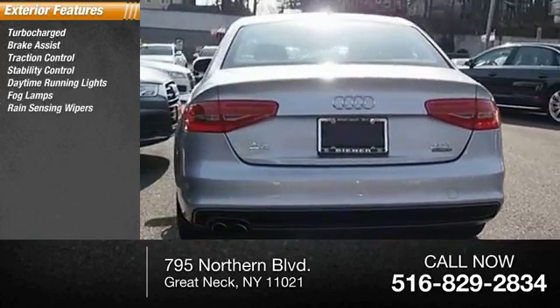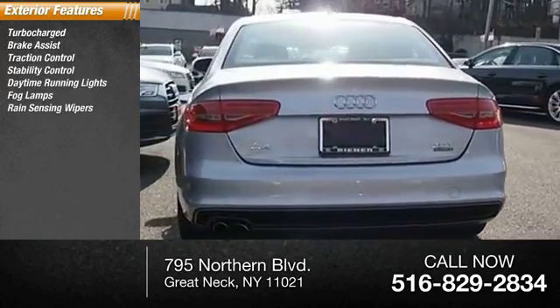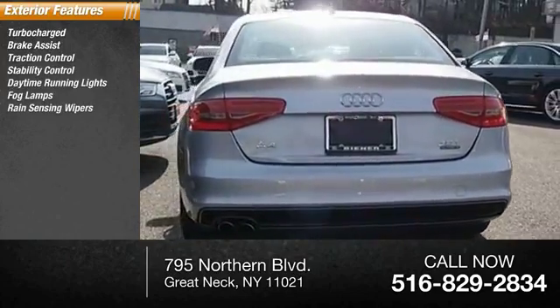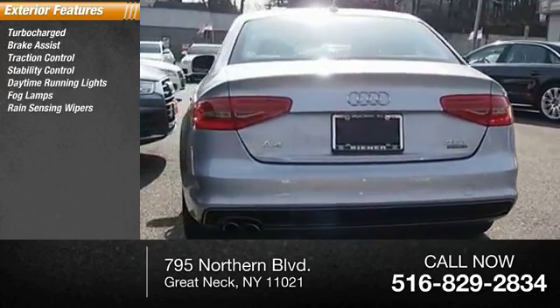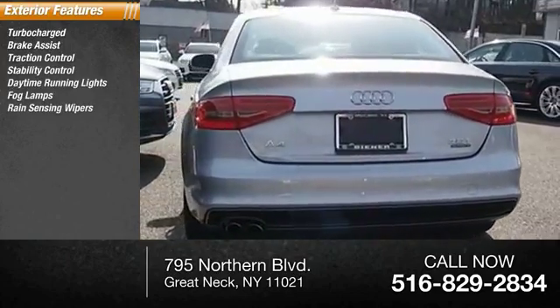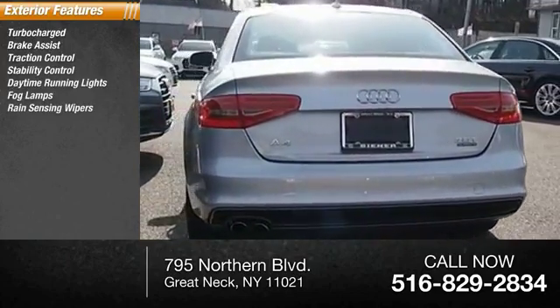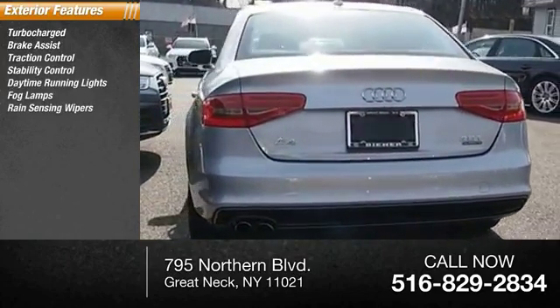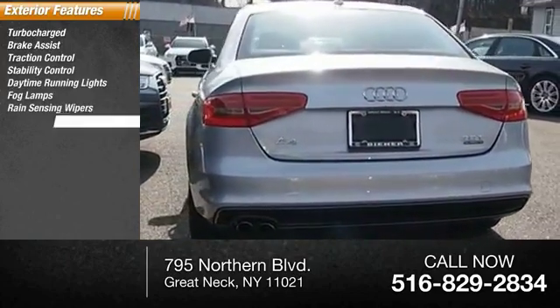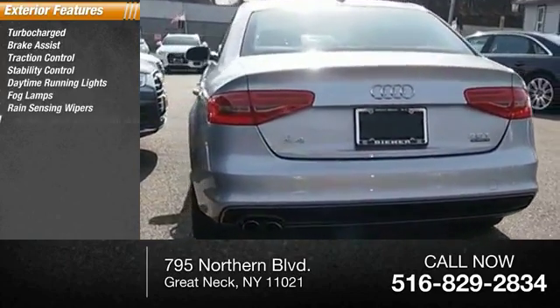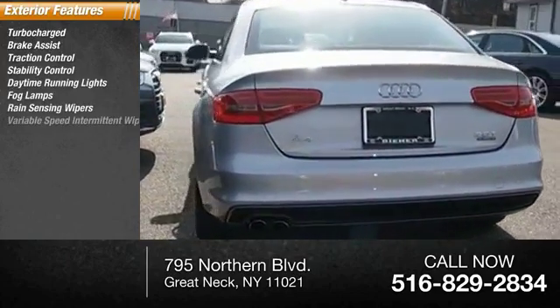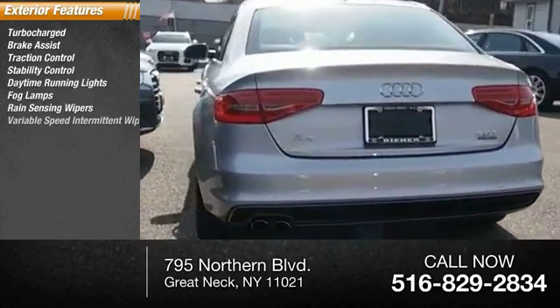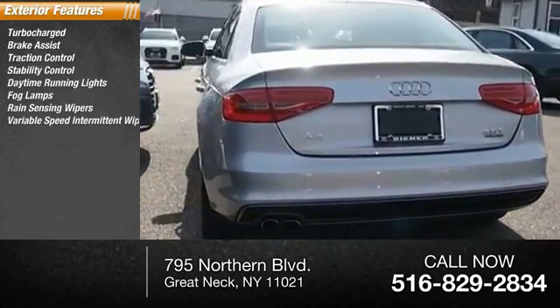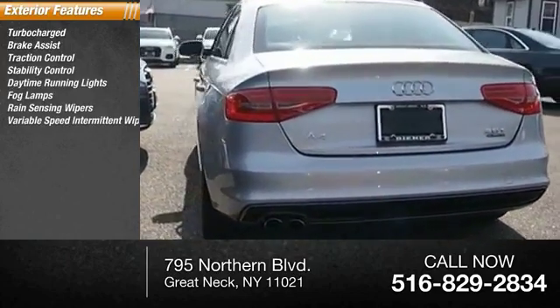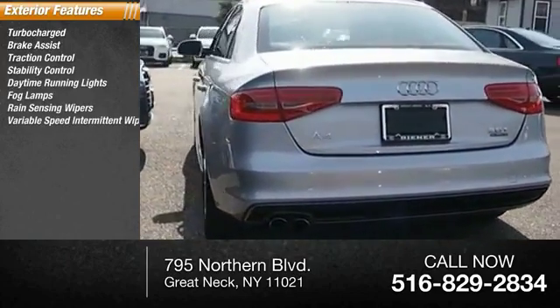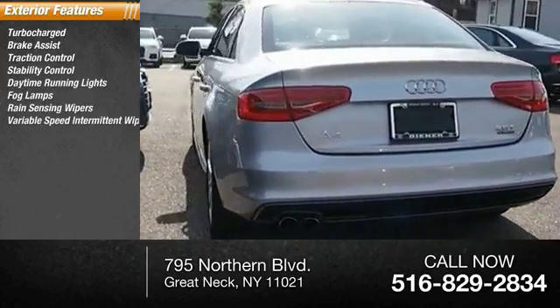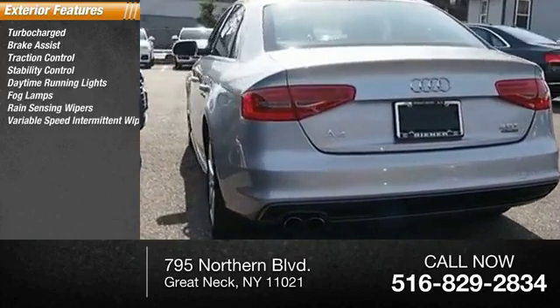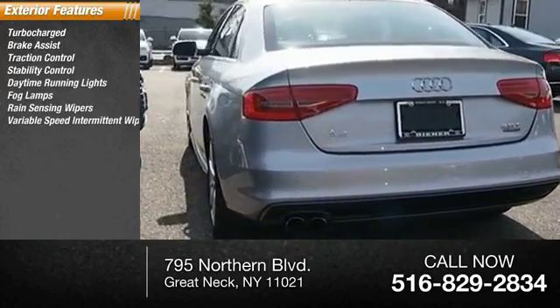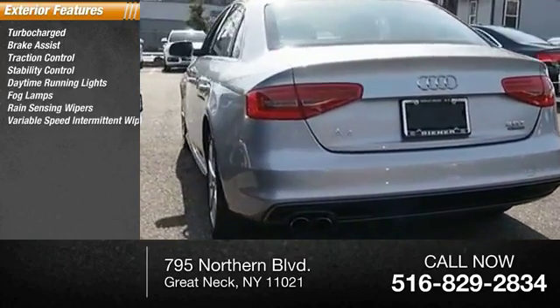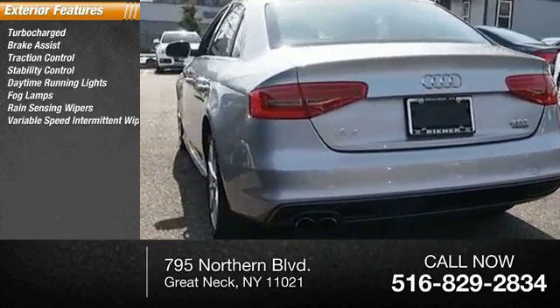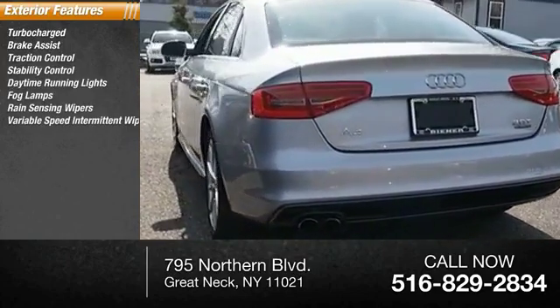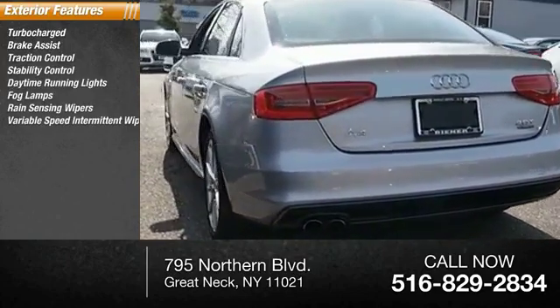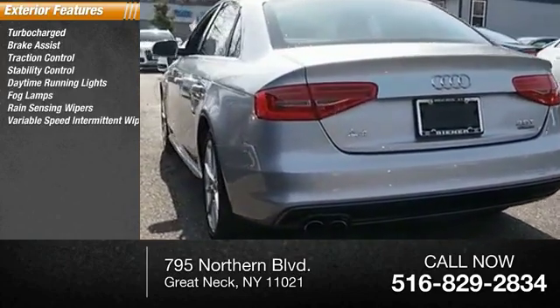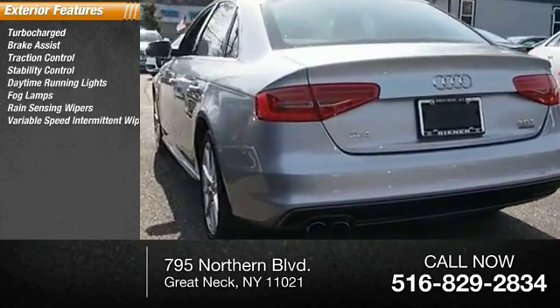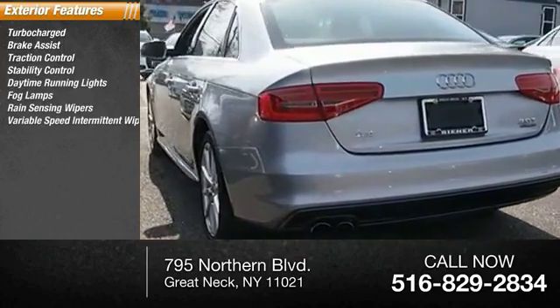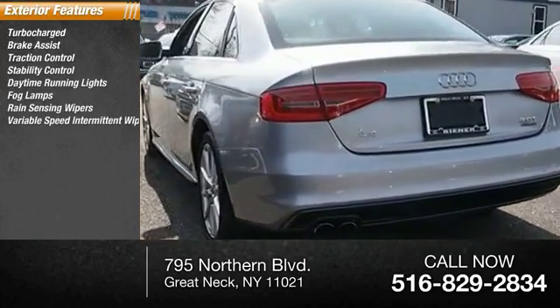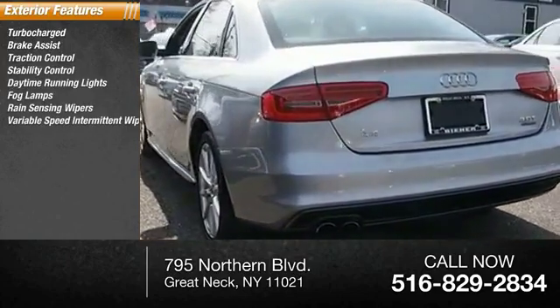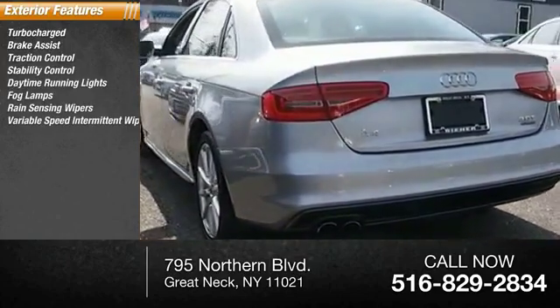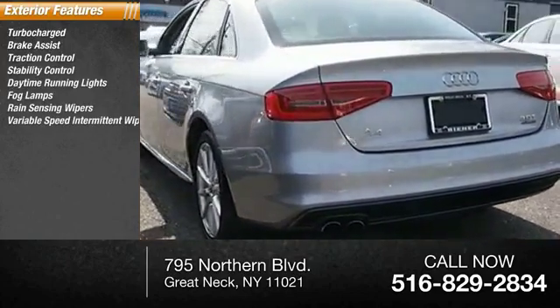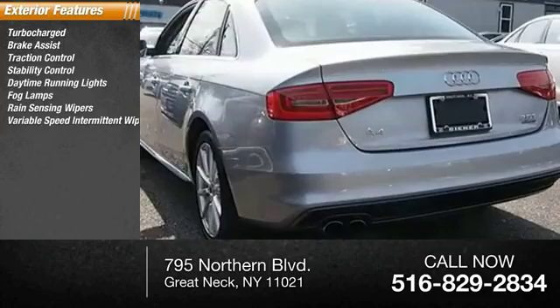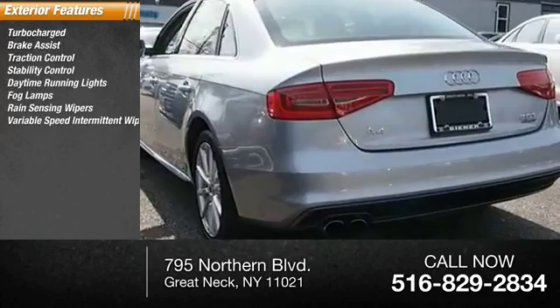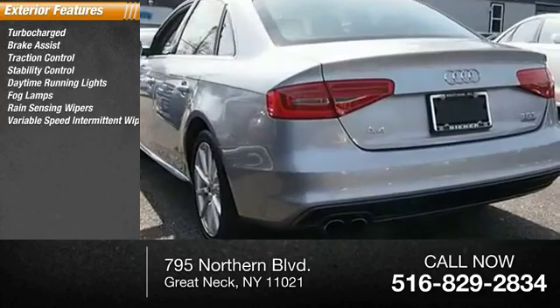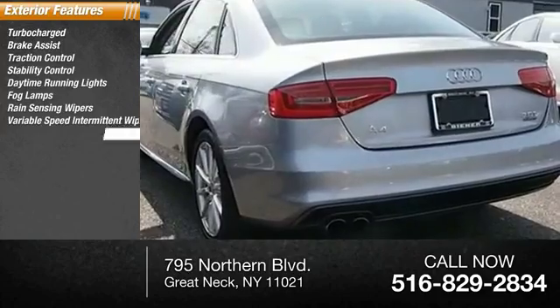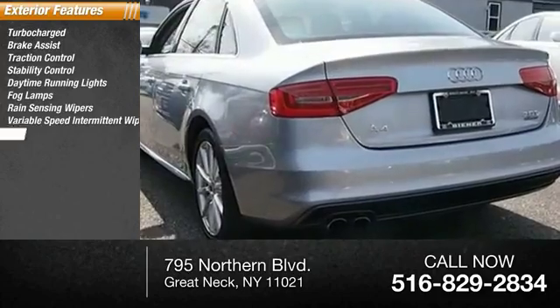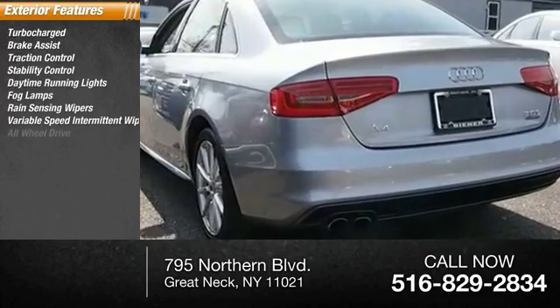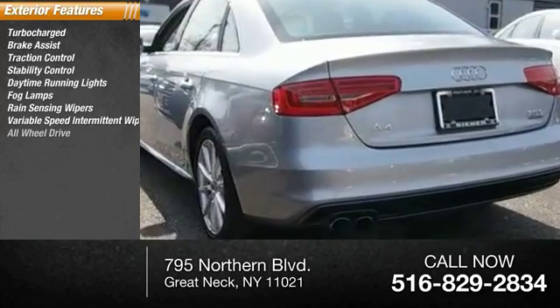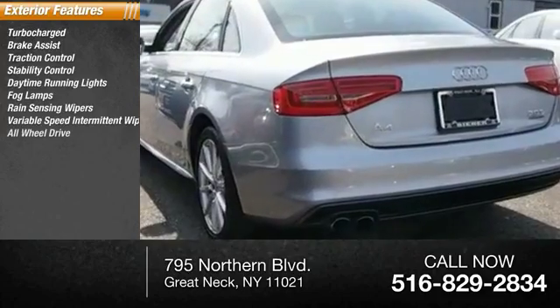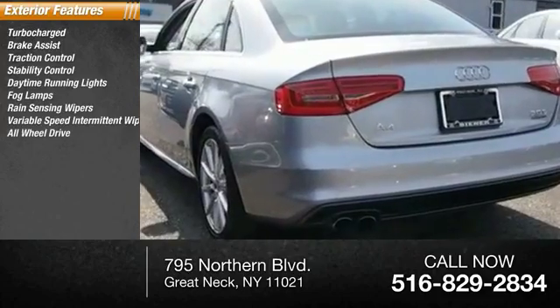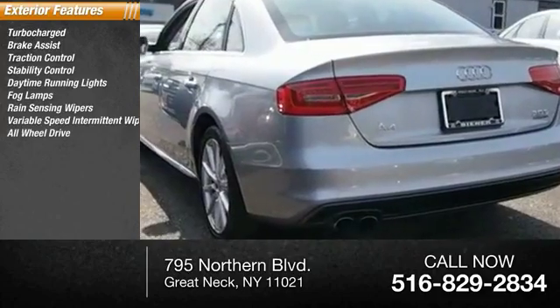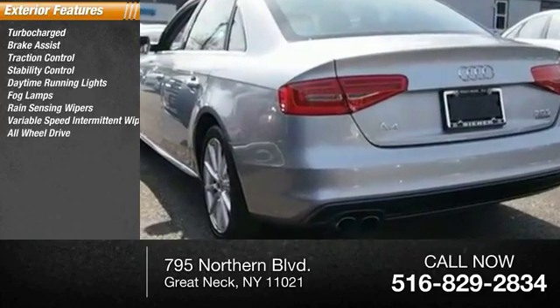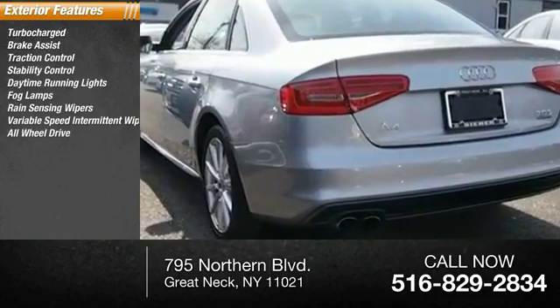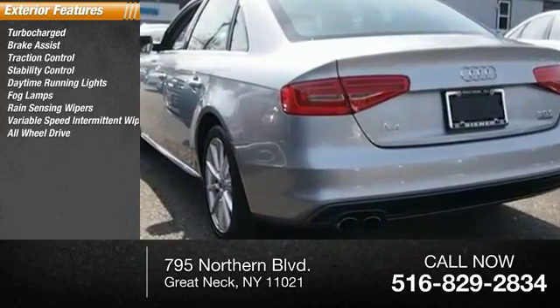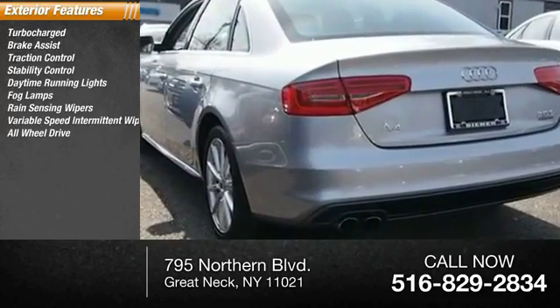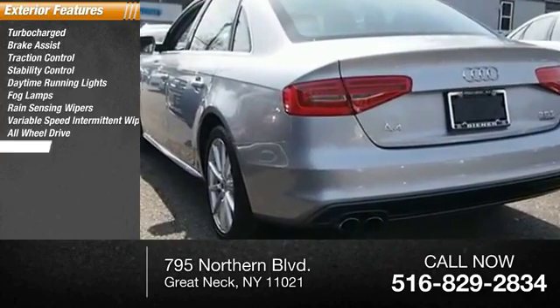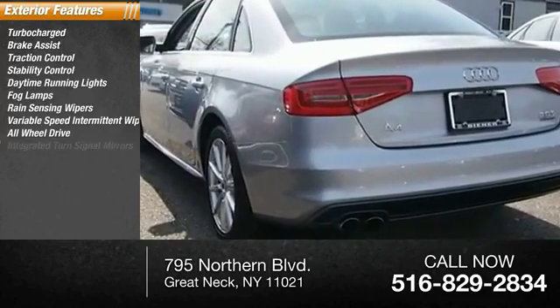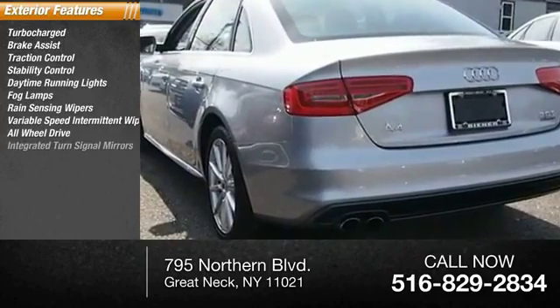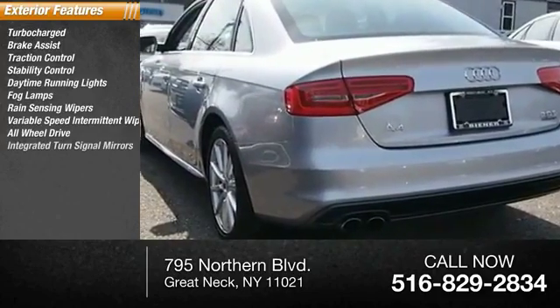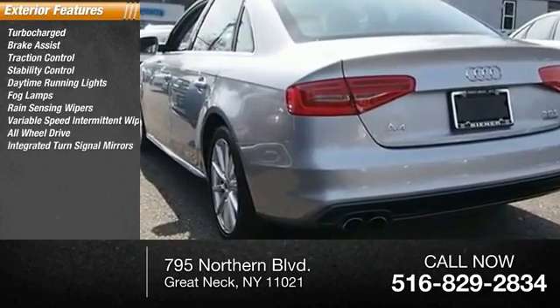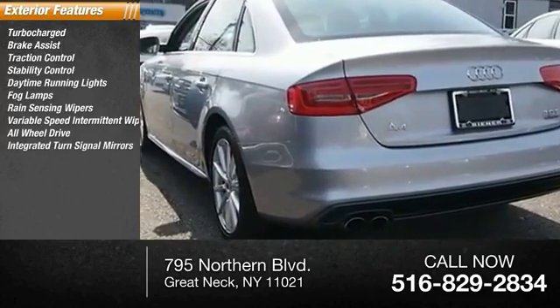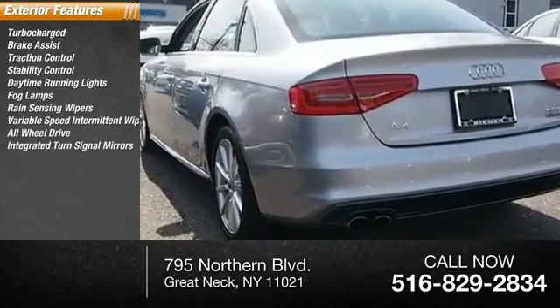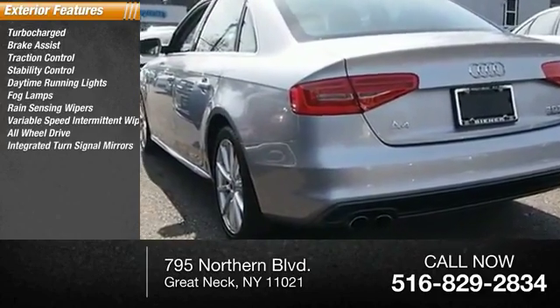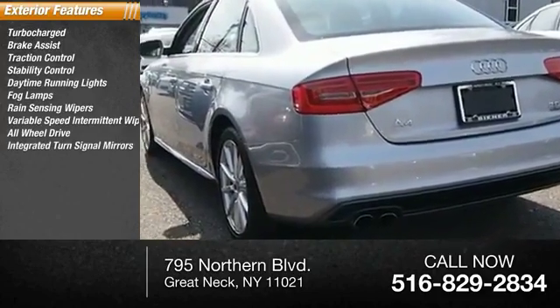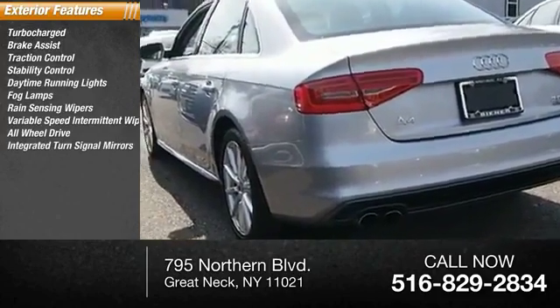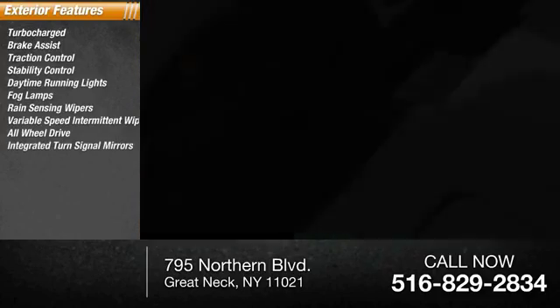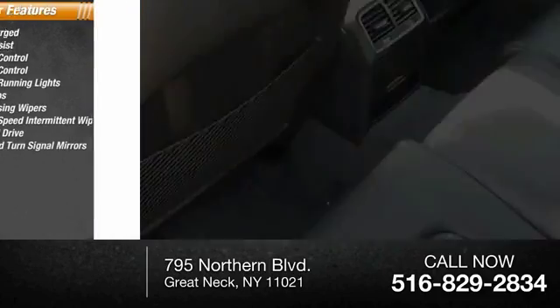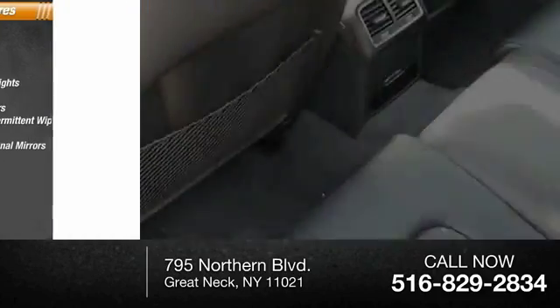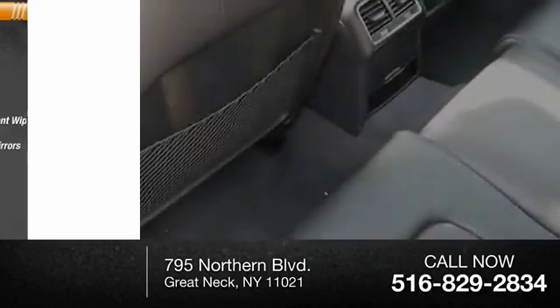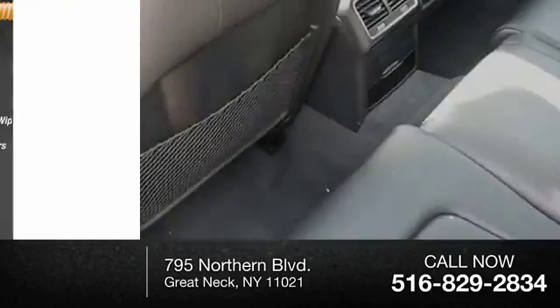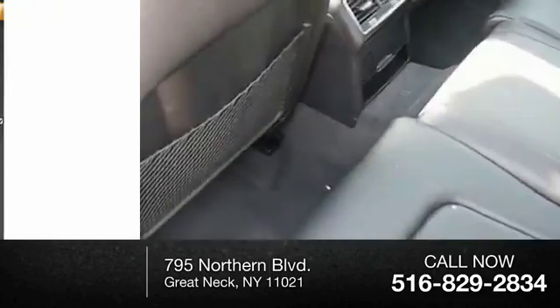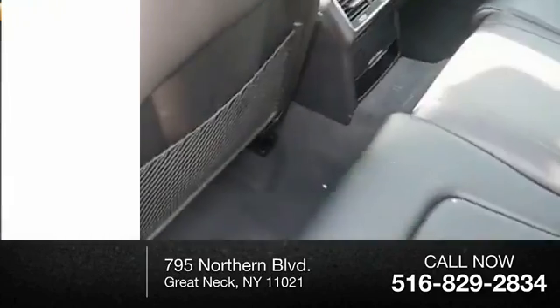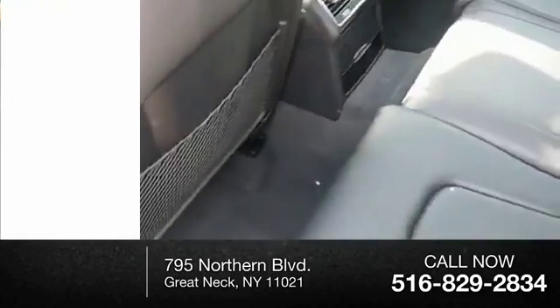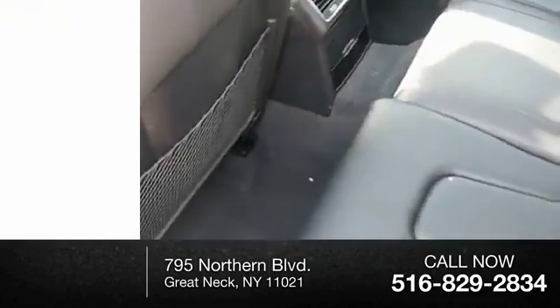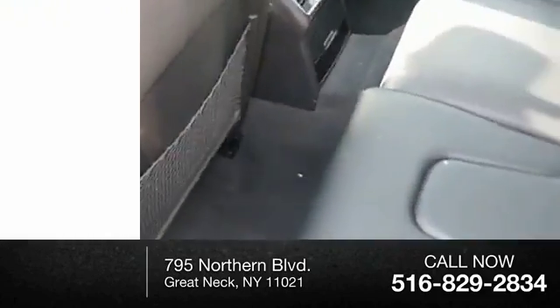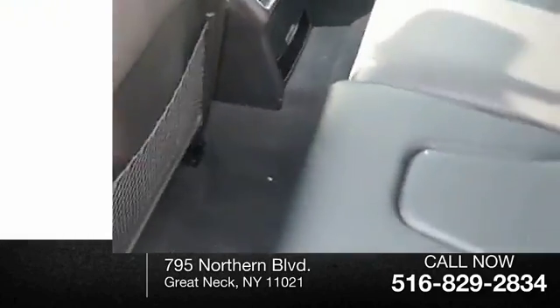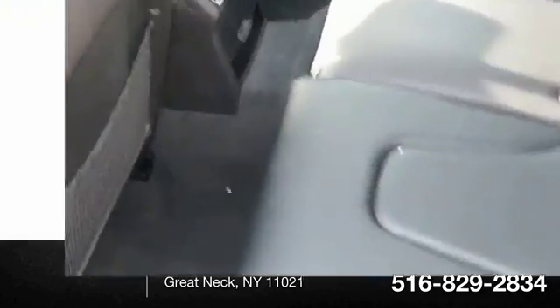Rain Sensing Wipers, Variable Speed Intermittent Wipers, All-Wheel Drive, Integrated Turn Signal Mirrors.